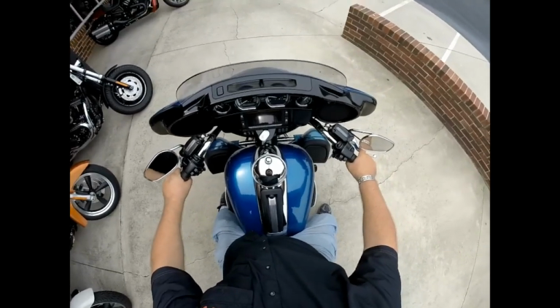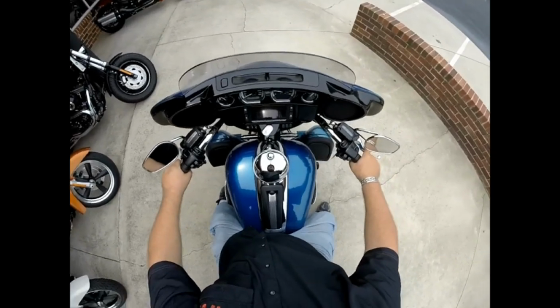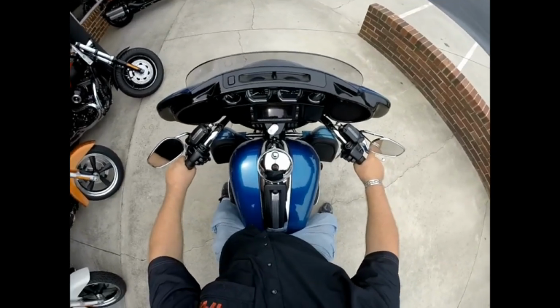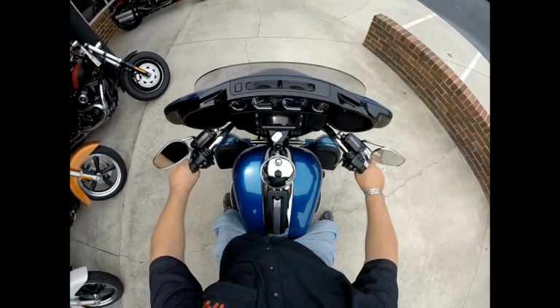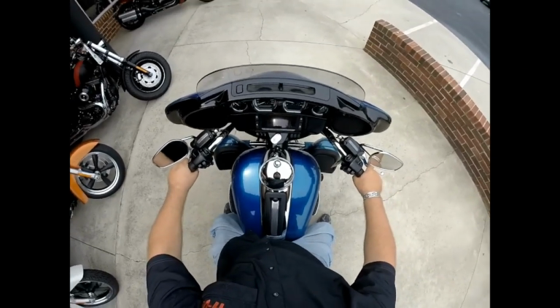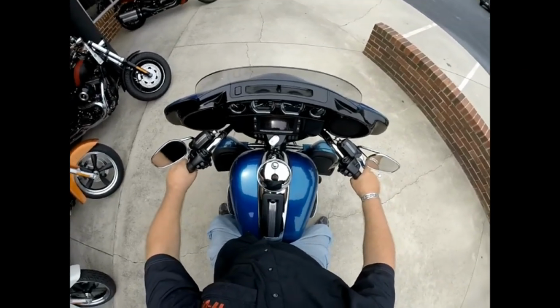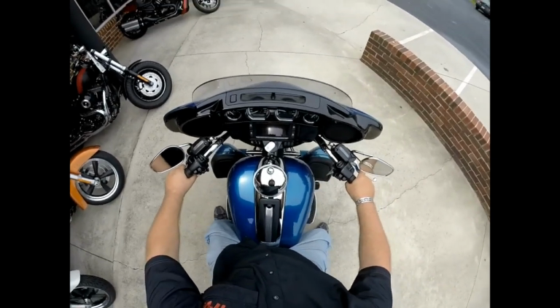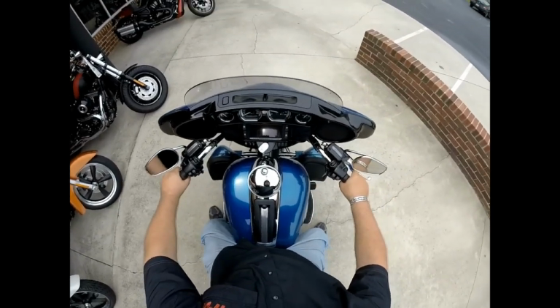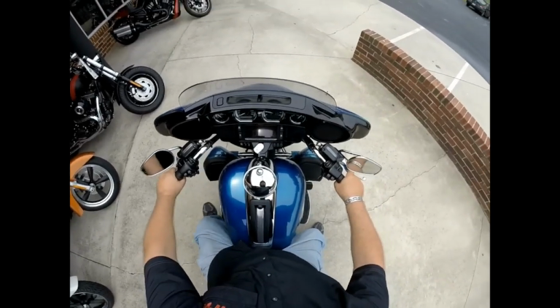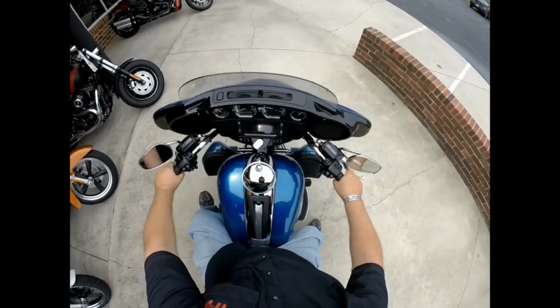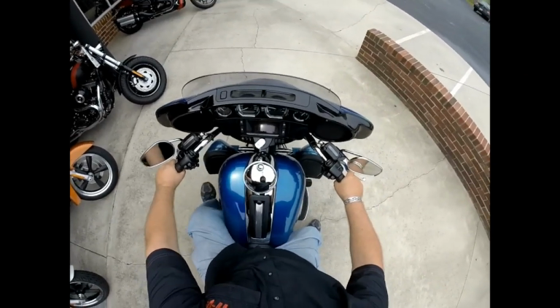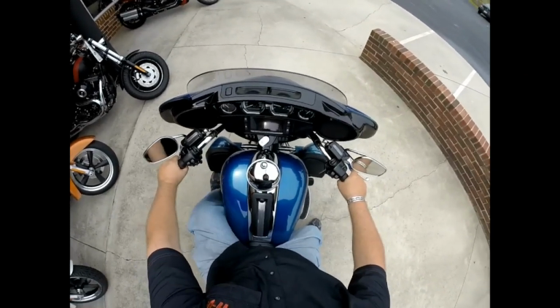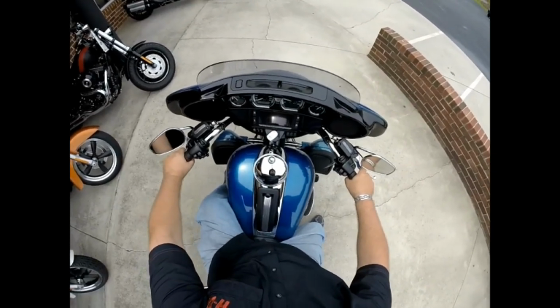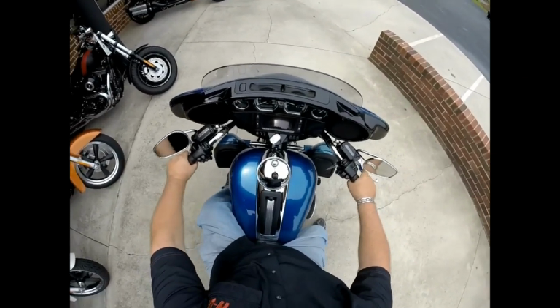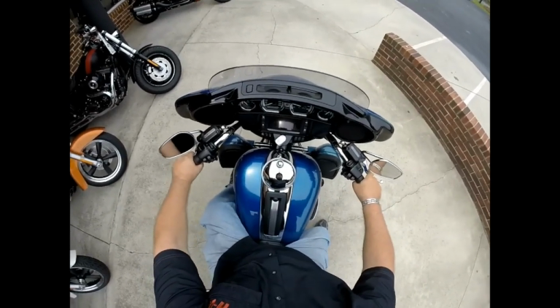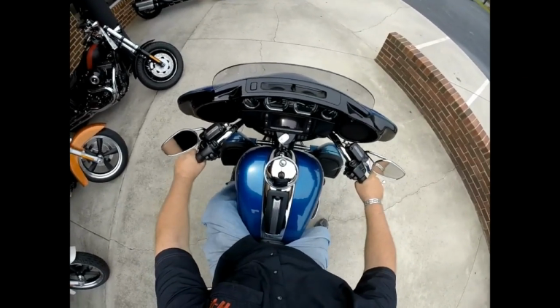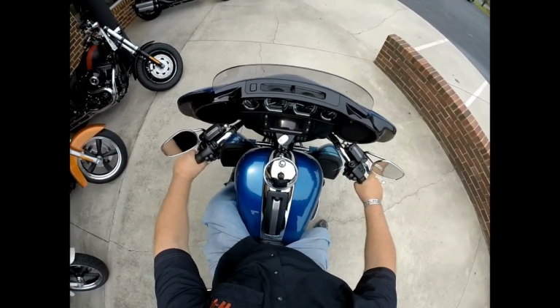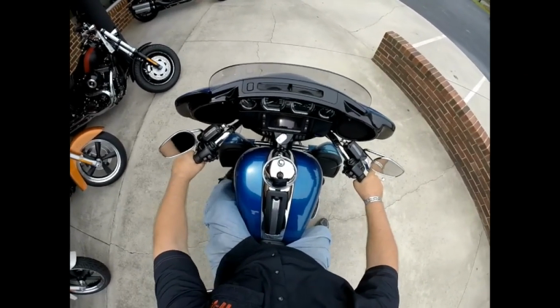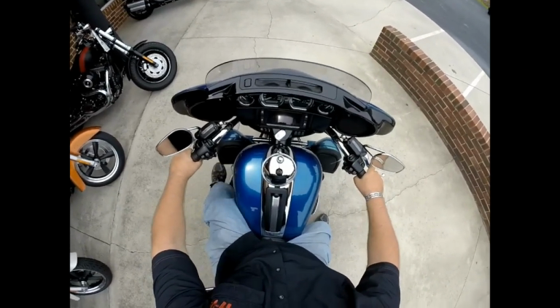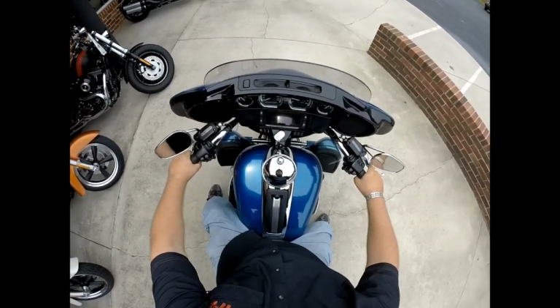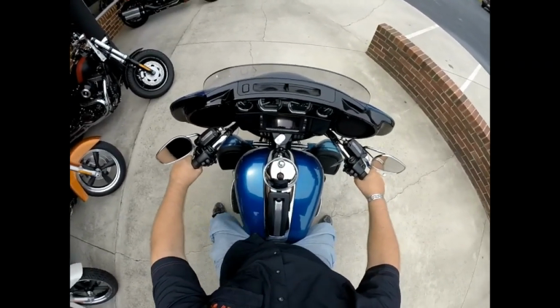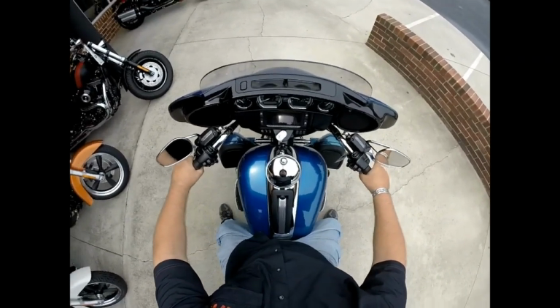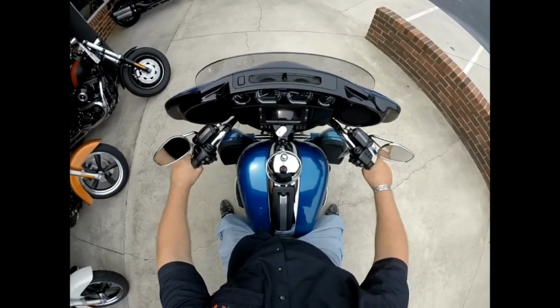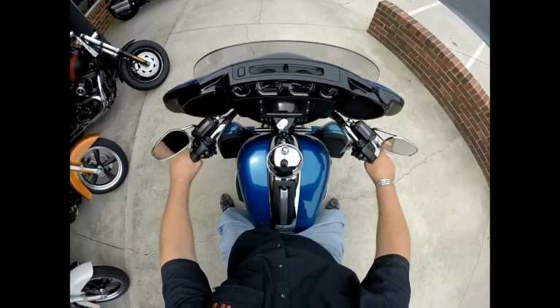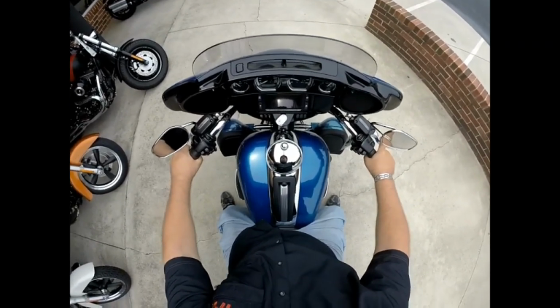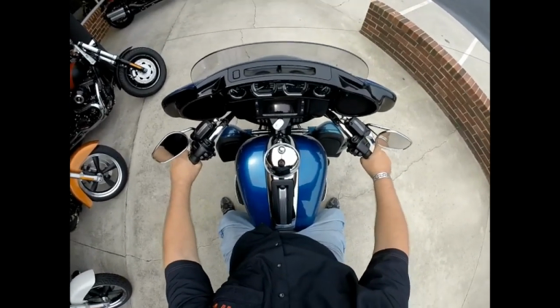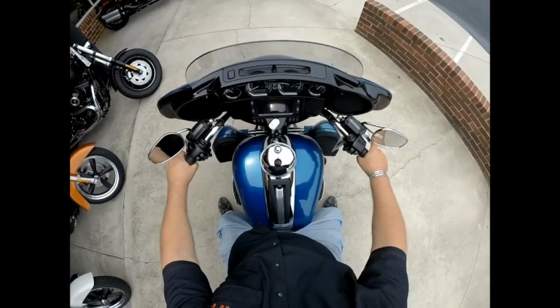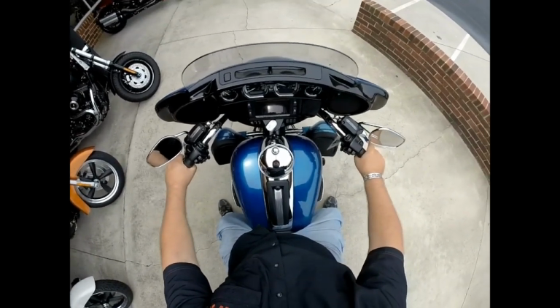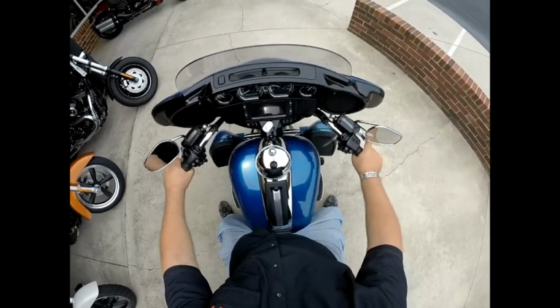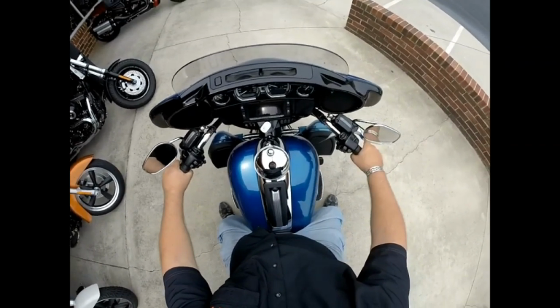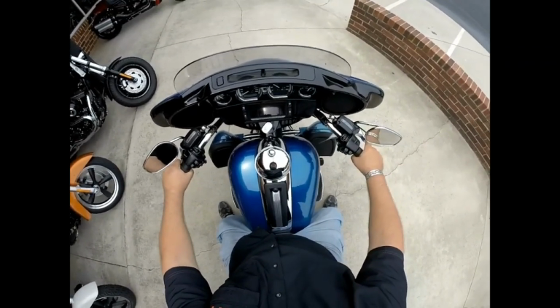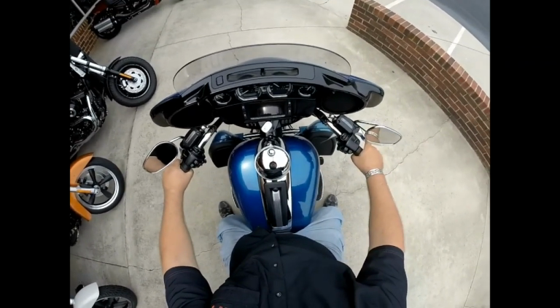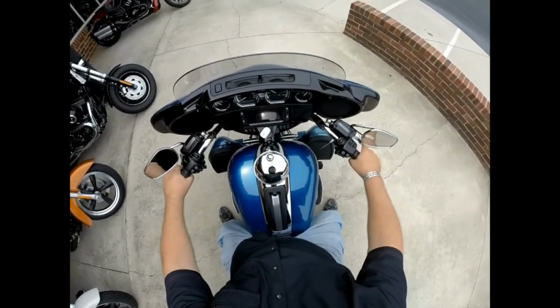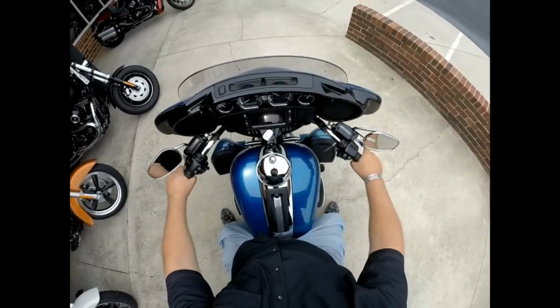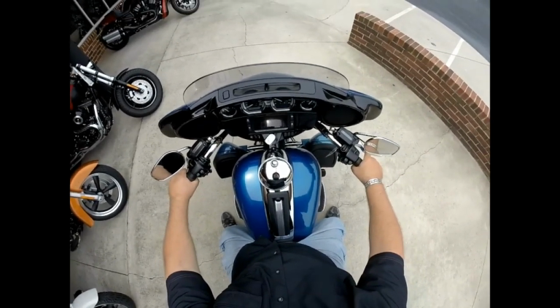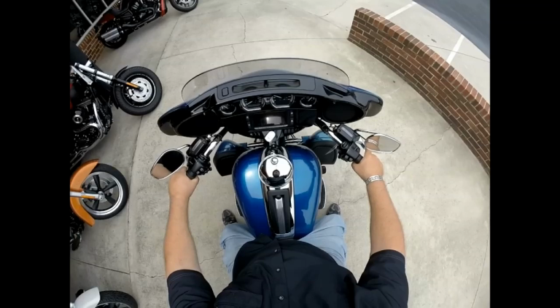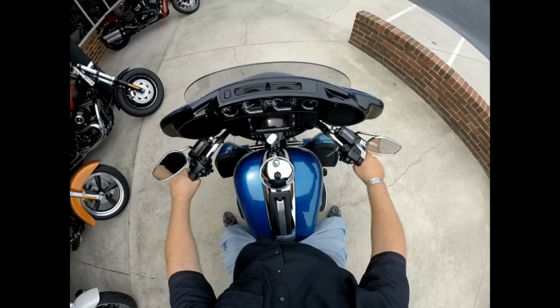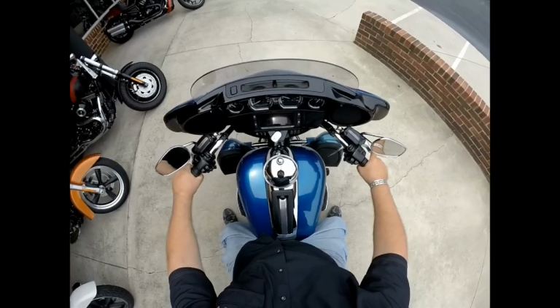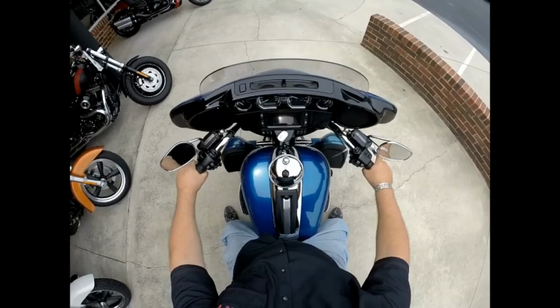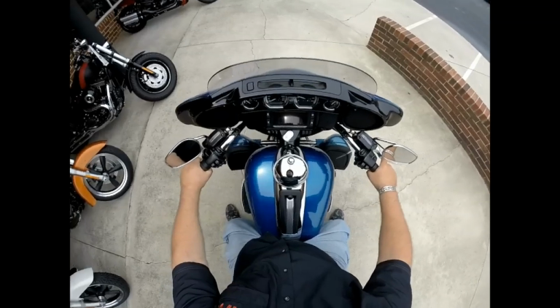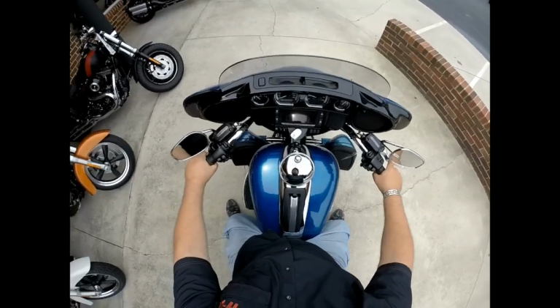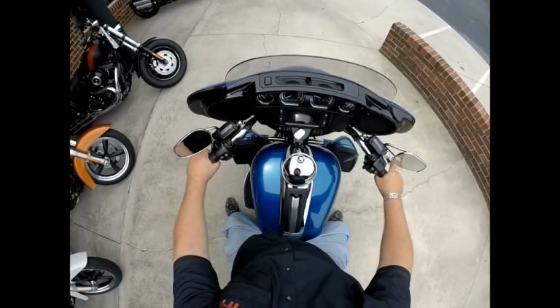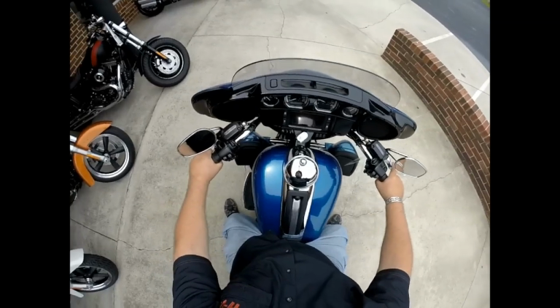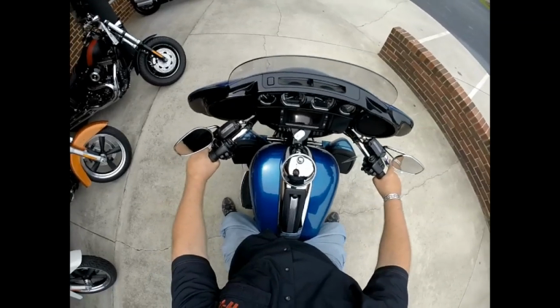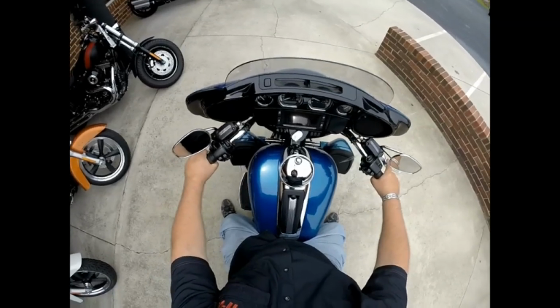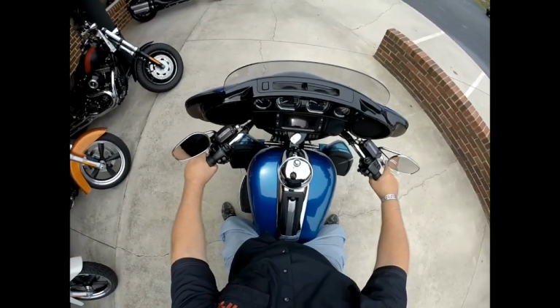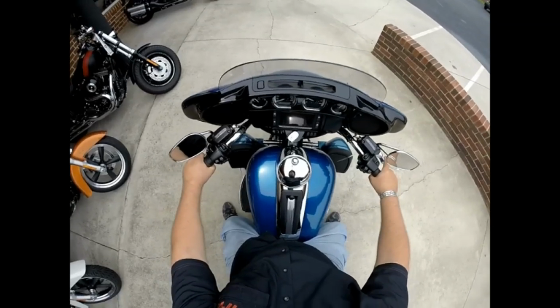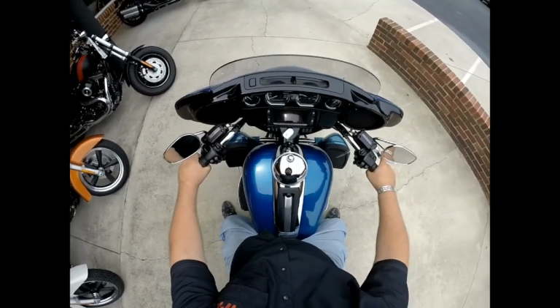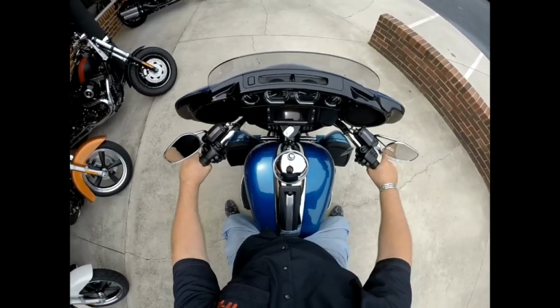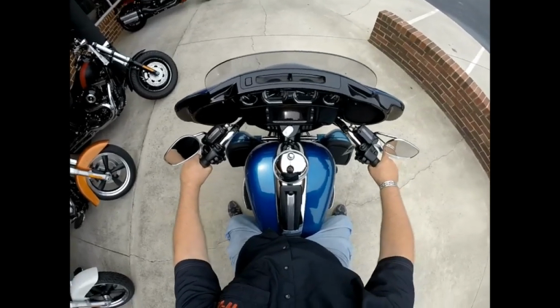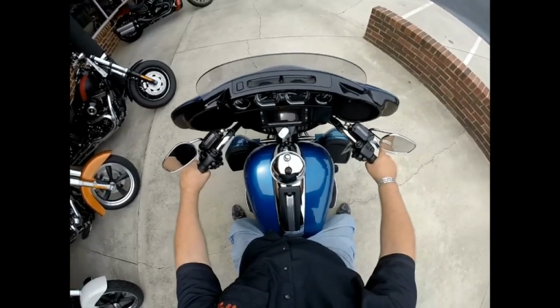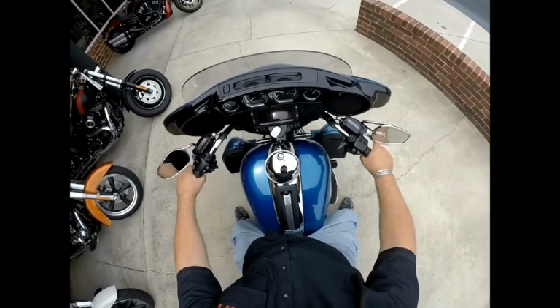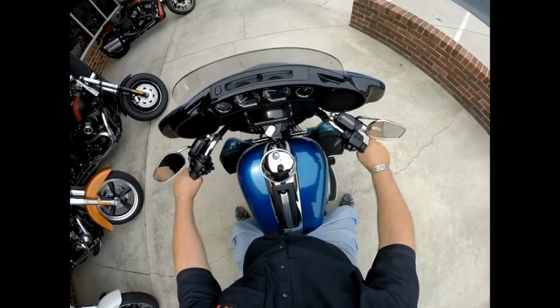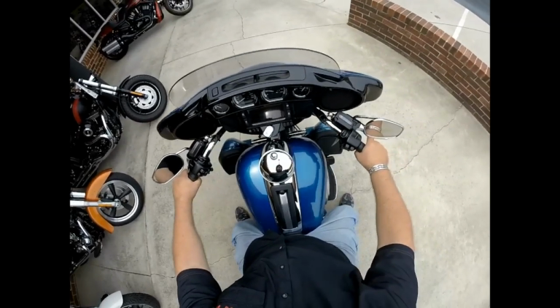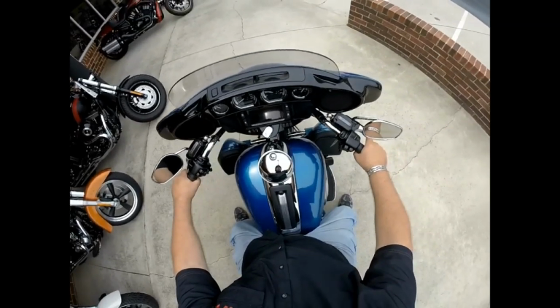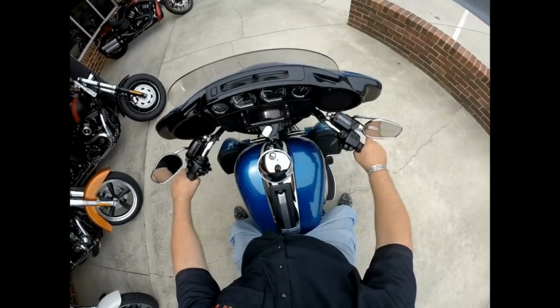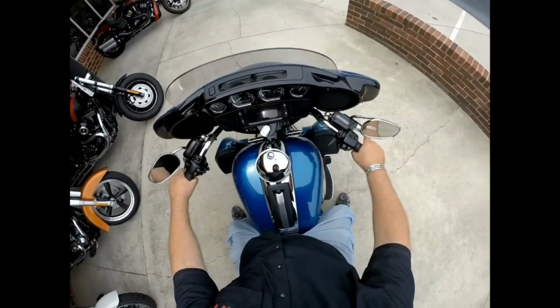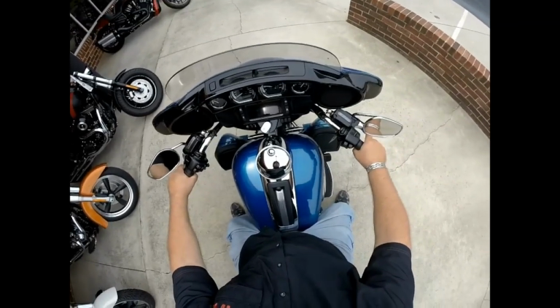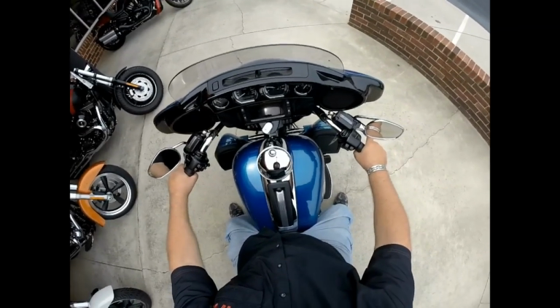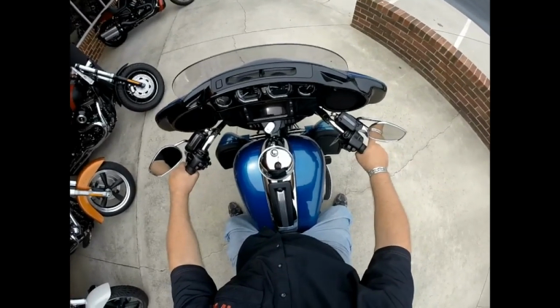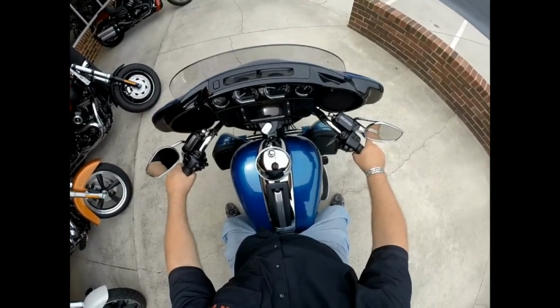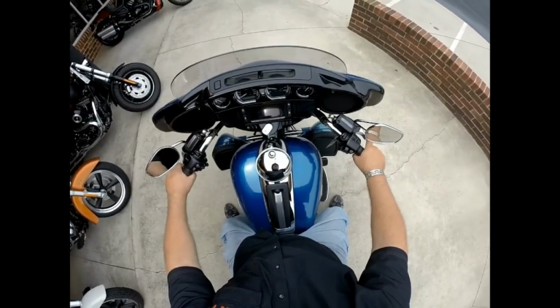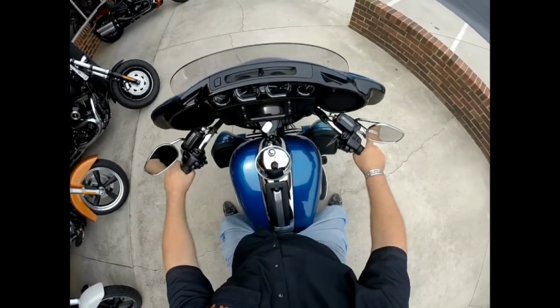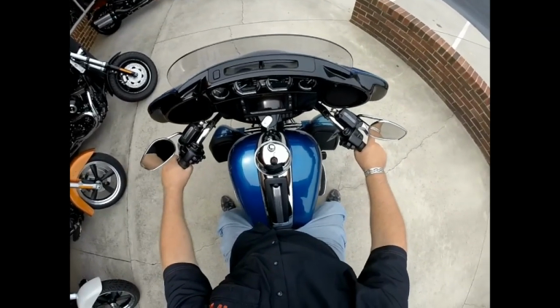This bike's got a Stage 1 upgrade on the motor and a nice set of RC components pipes. Let's take it for a short ride.